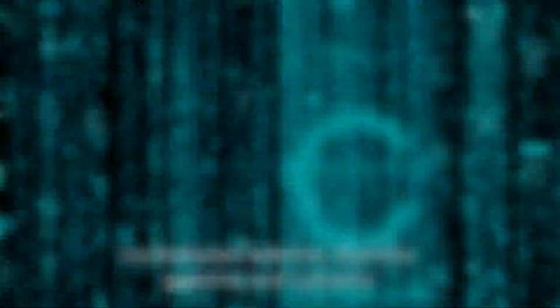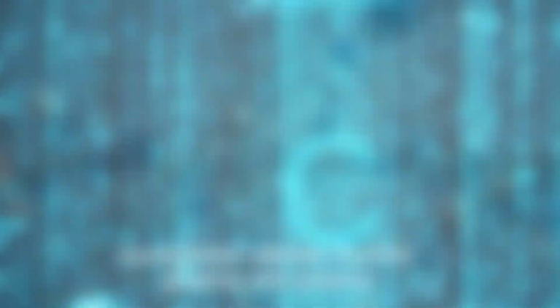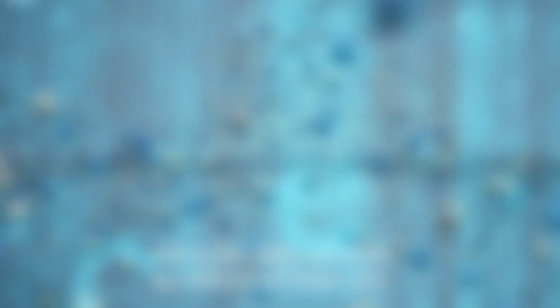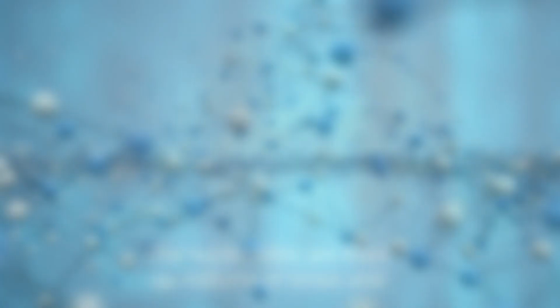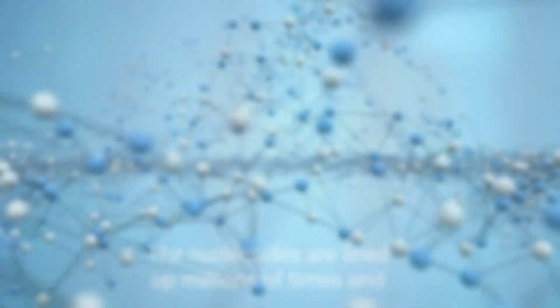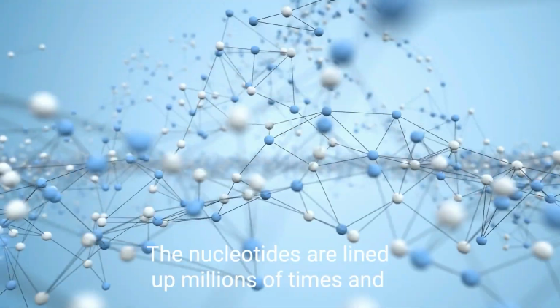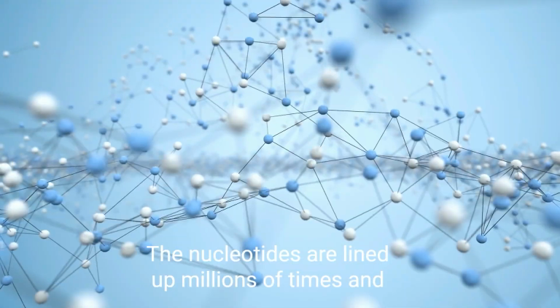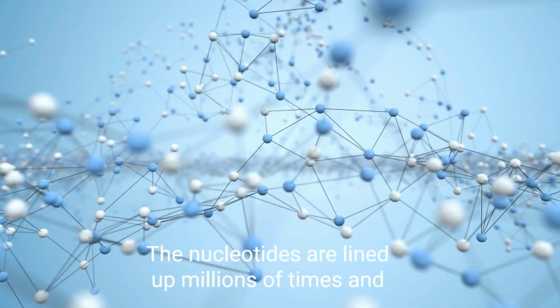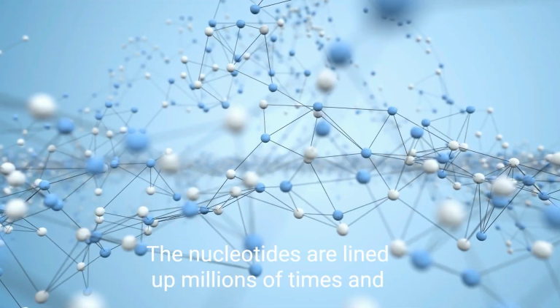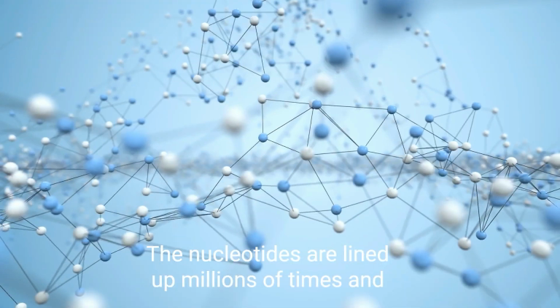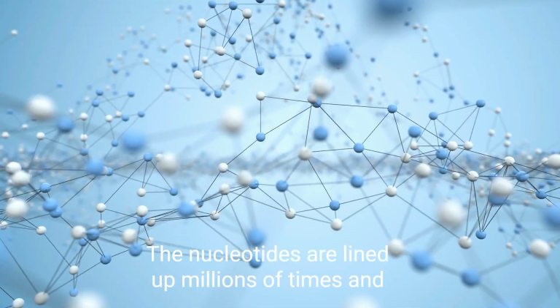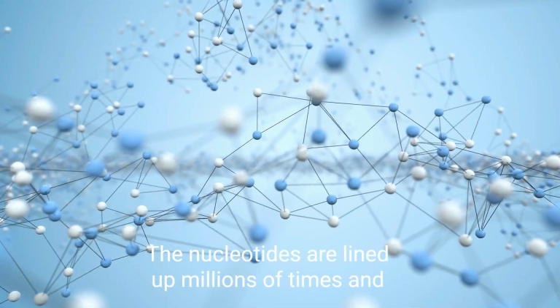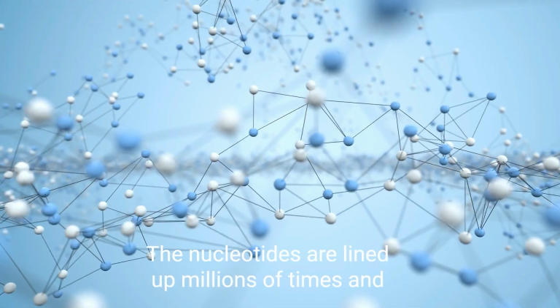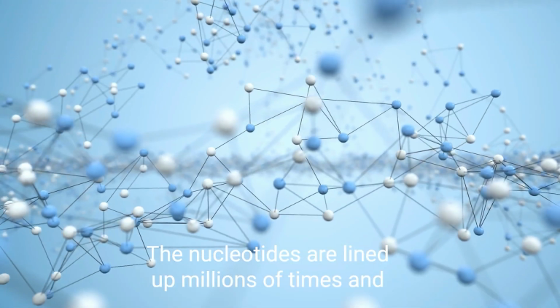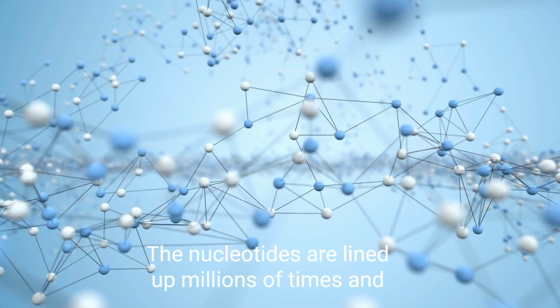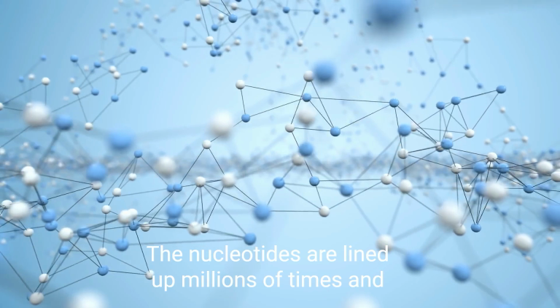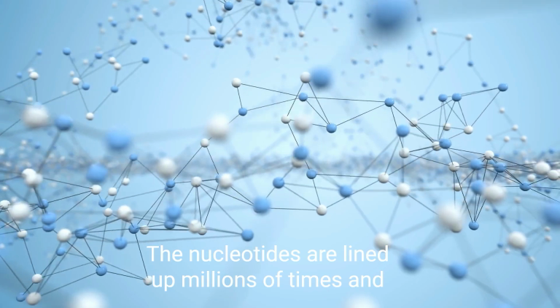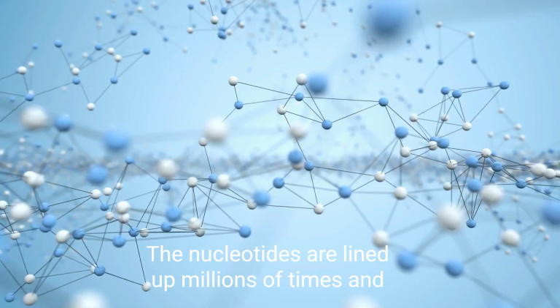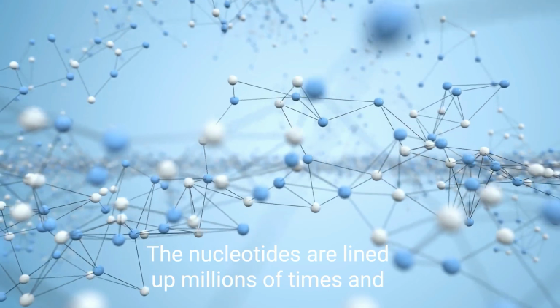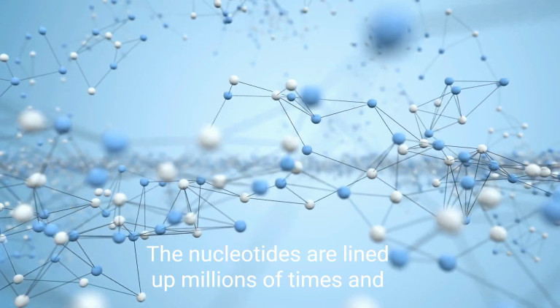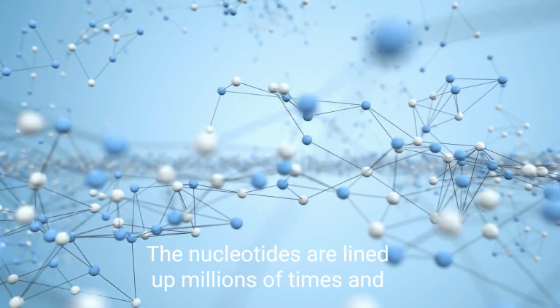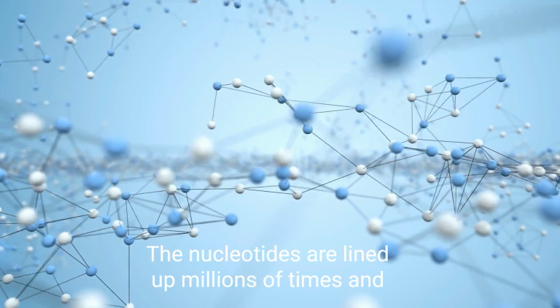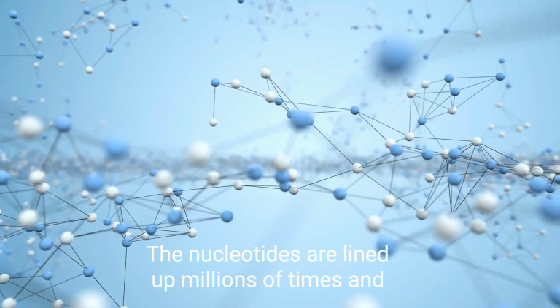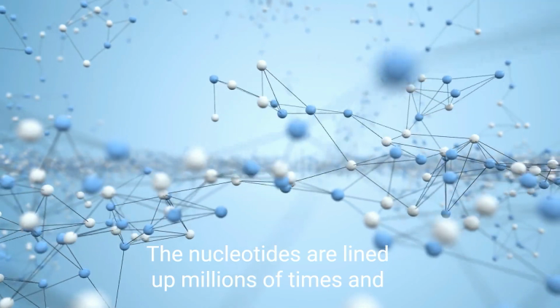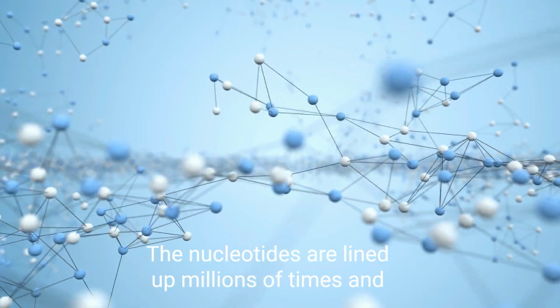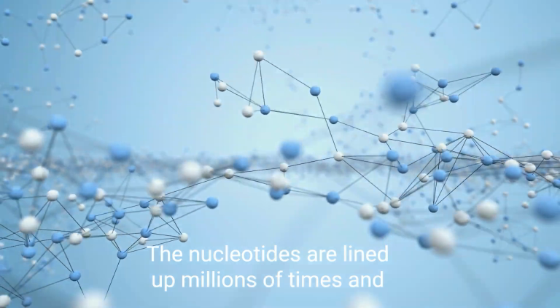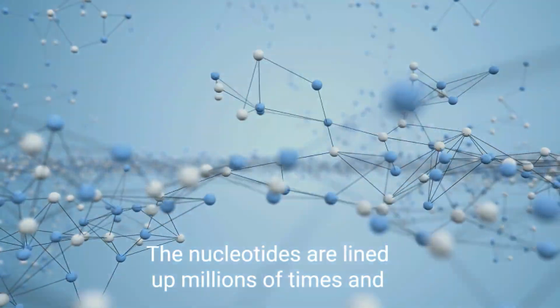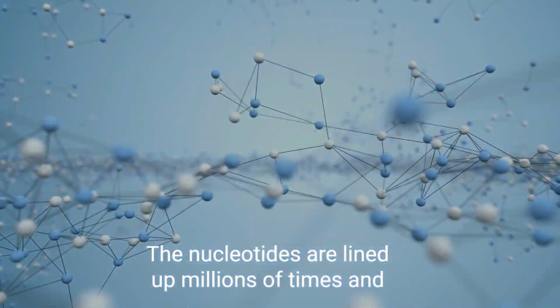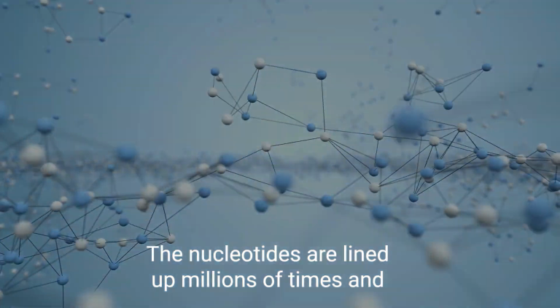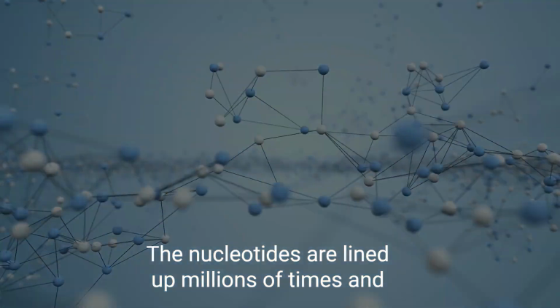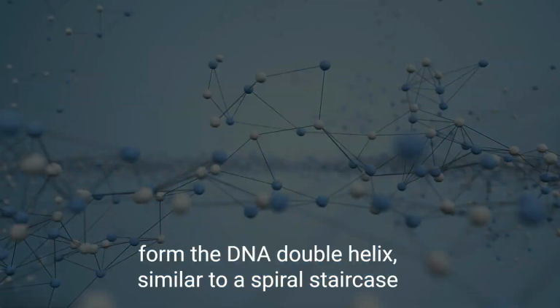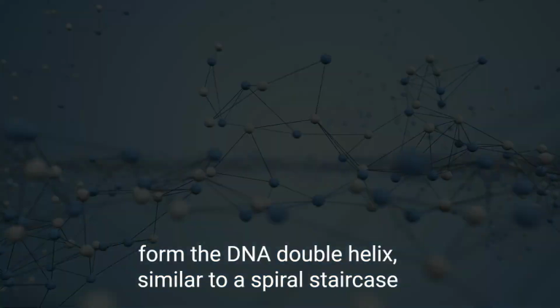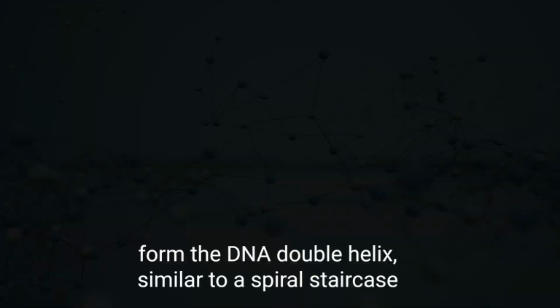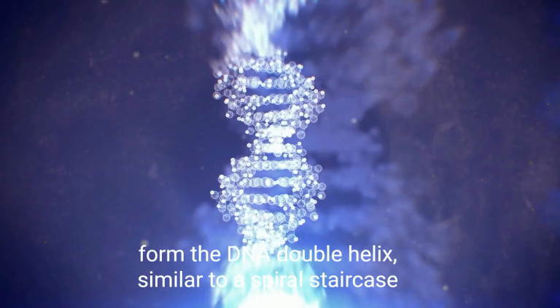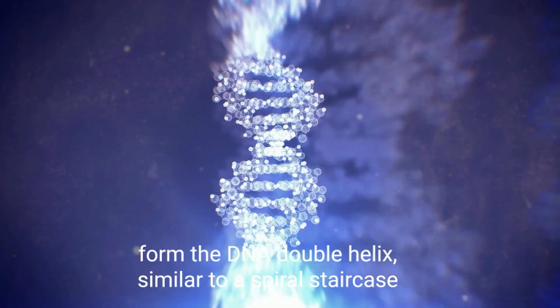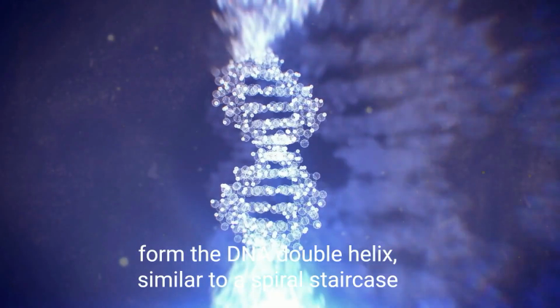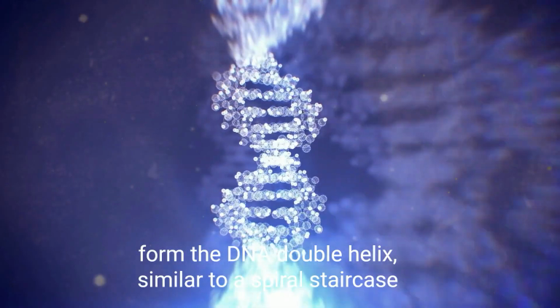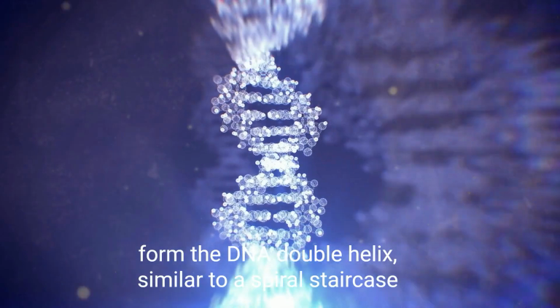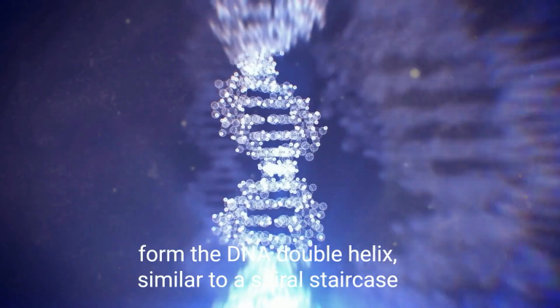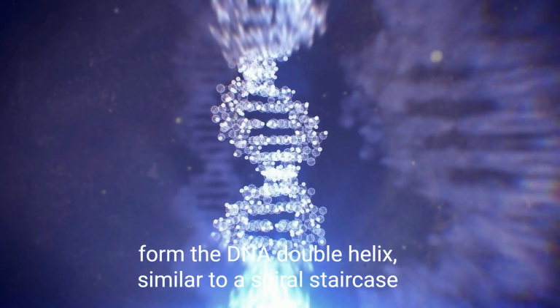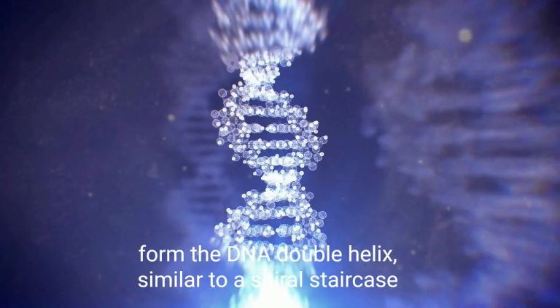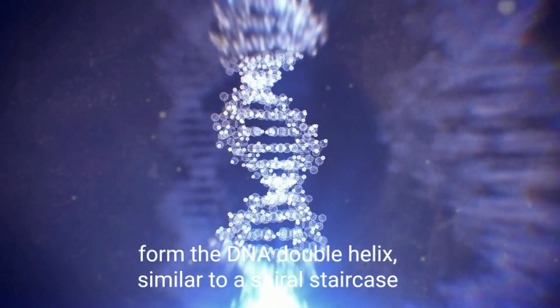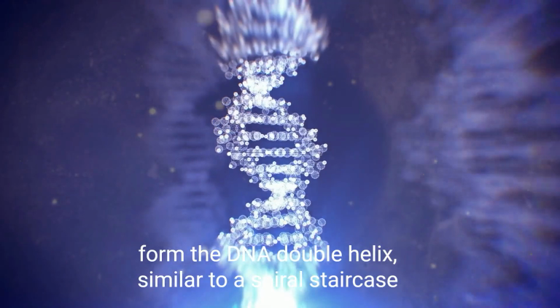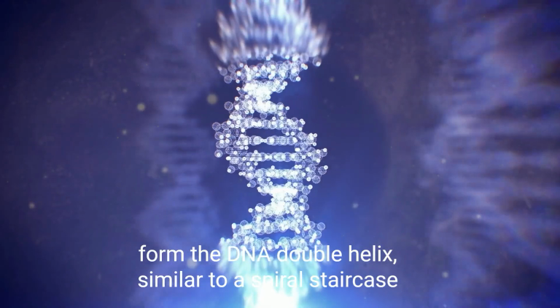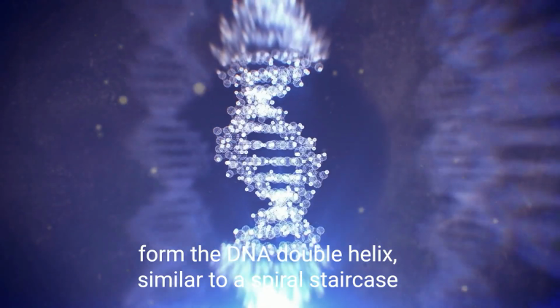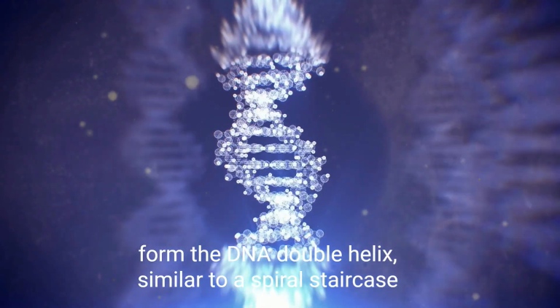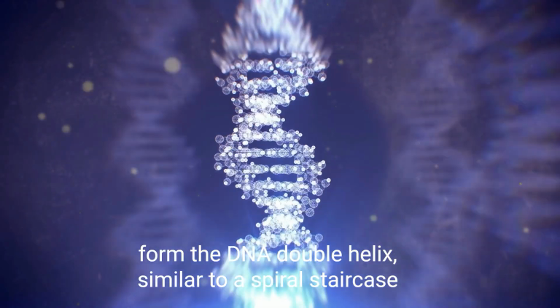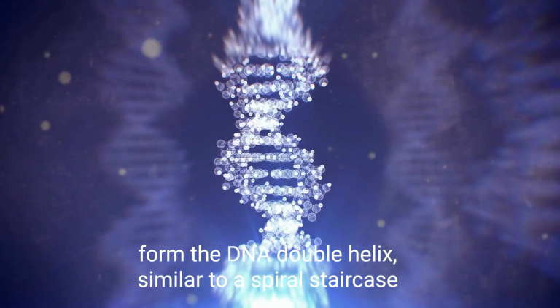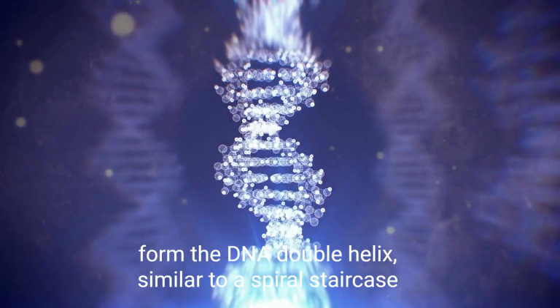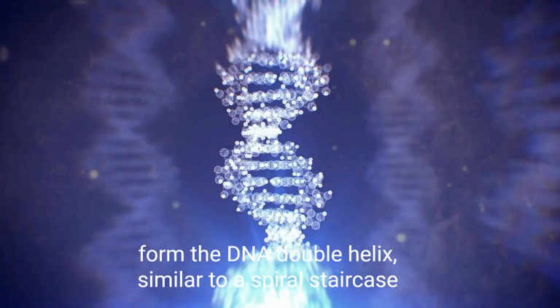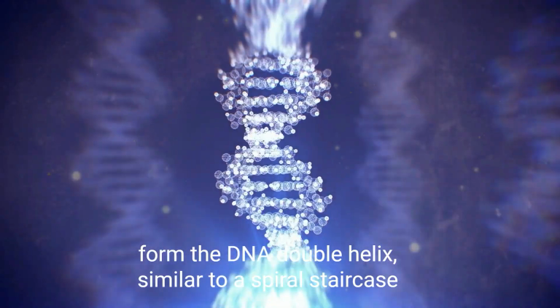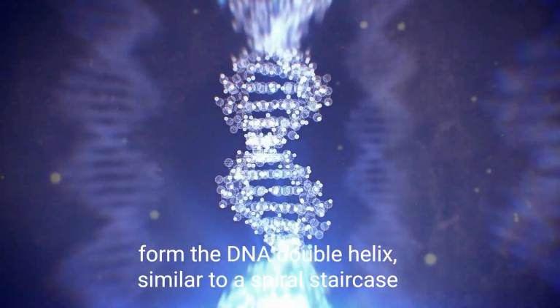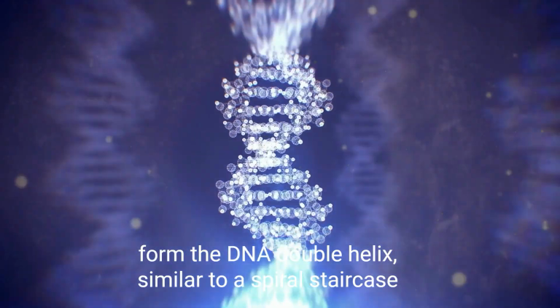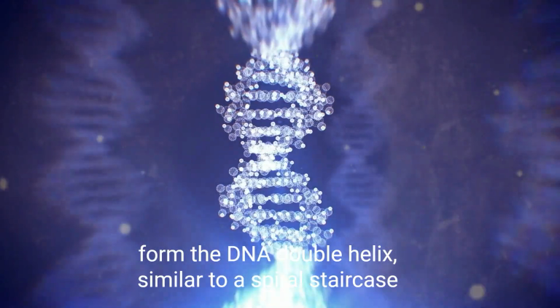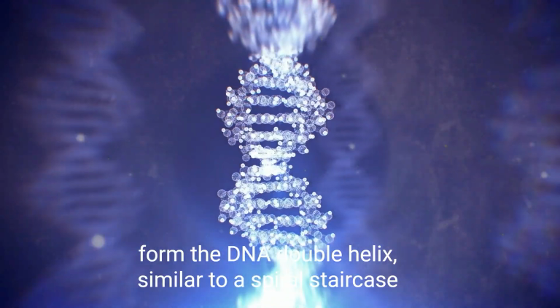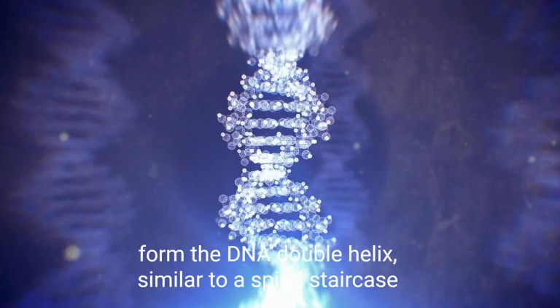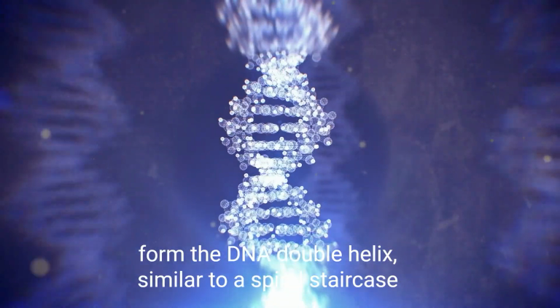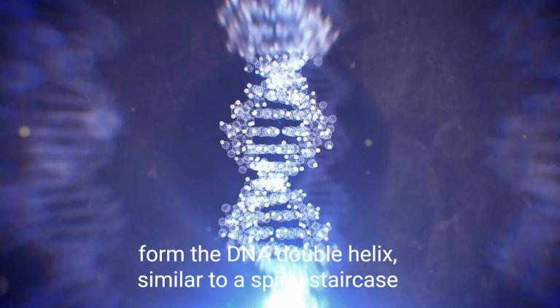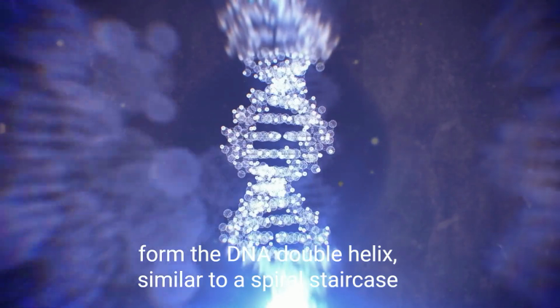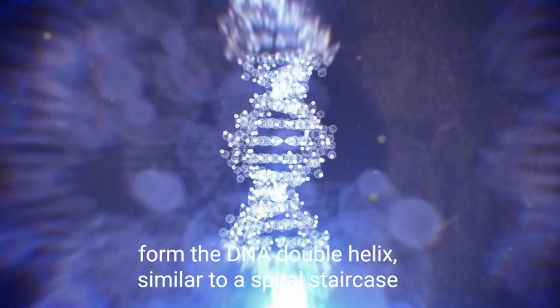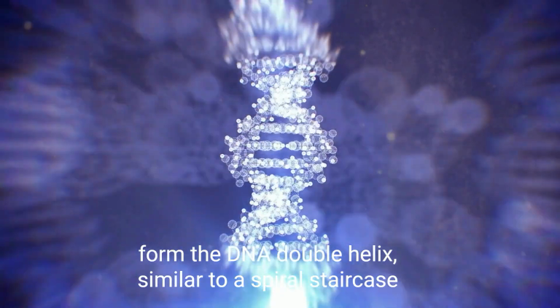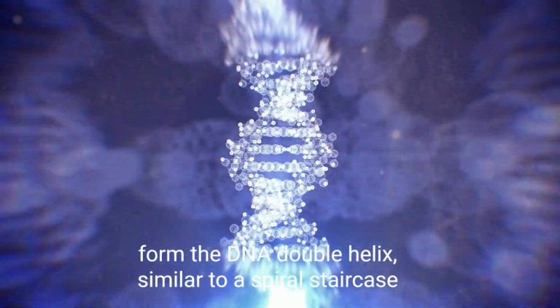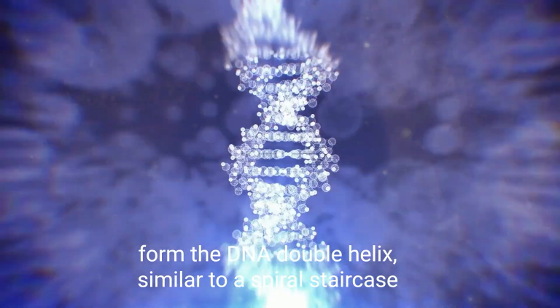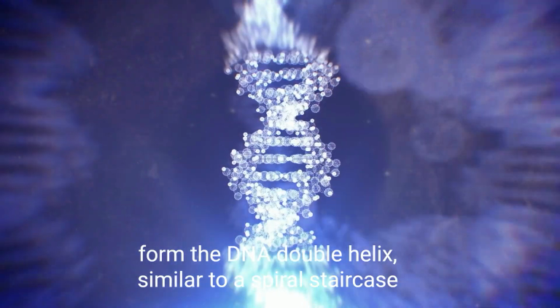The nucleotides are lined up millions of times and form the DNA double helix, similar to a spiral staircase.